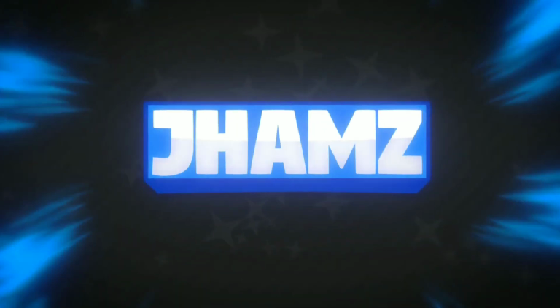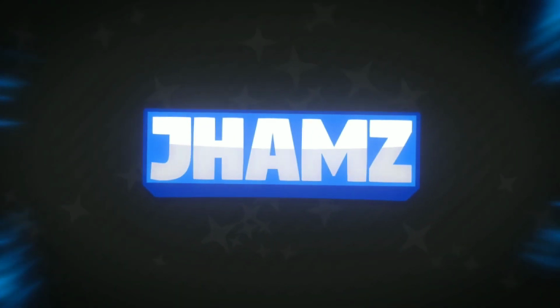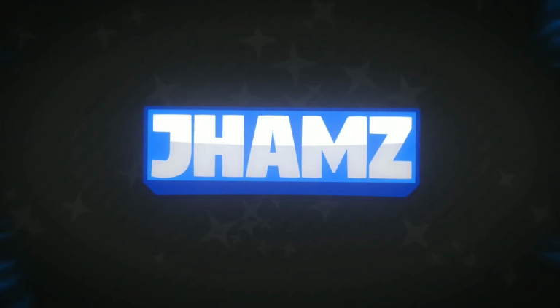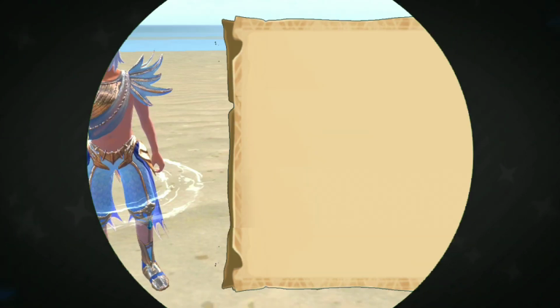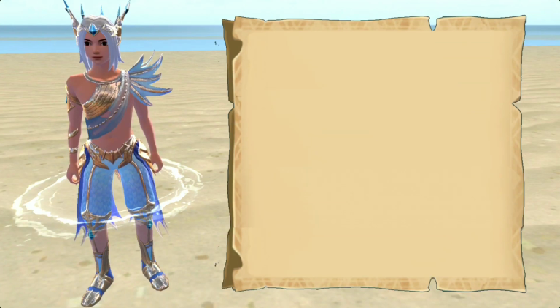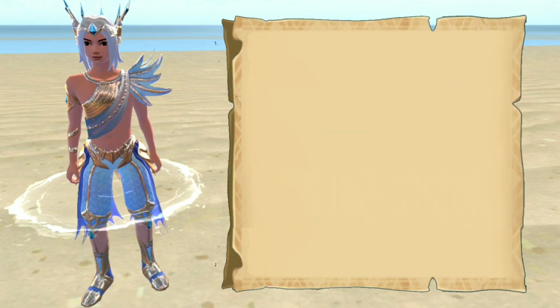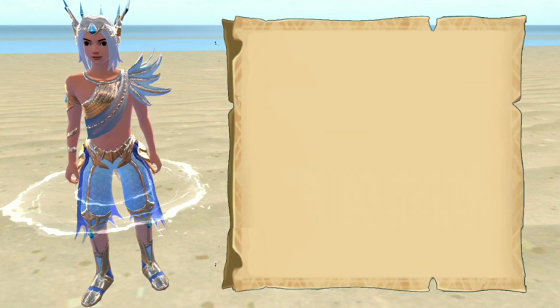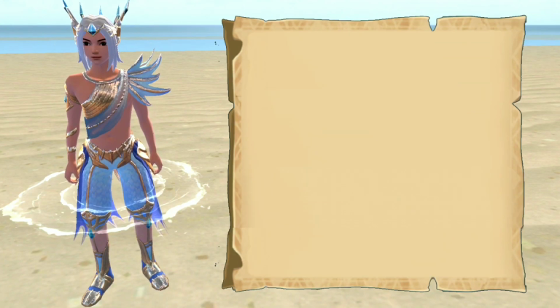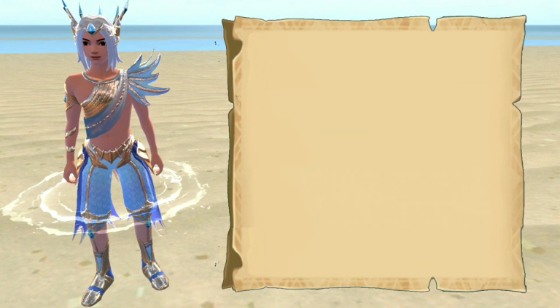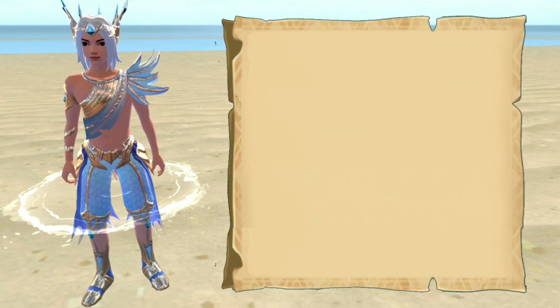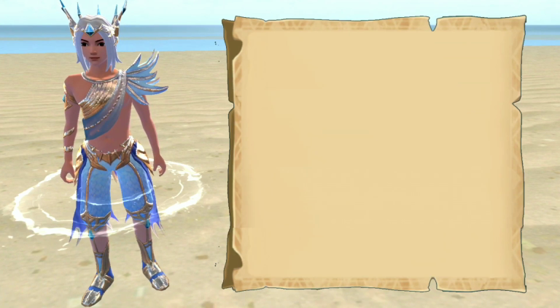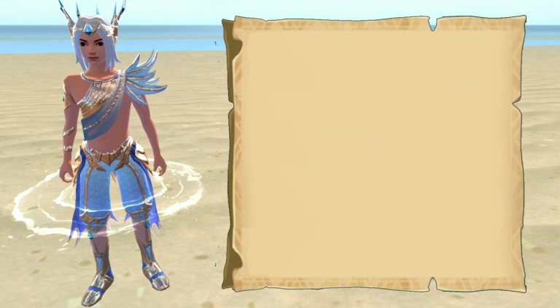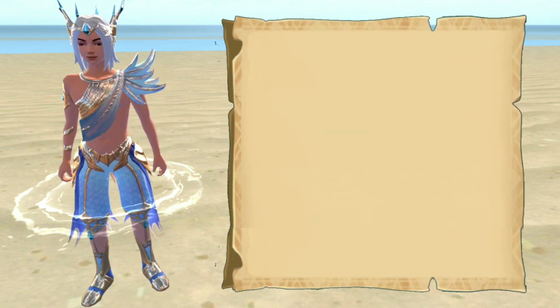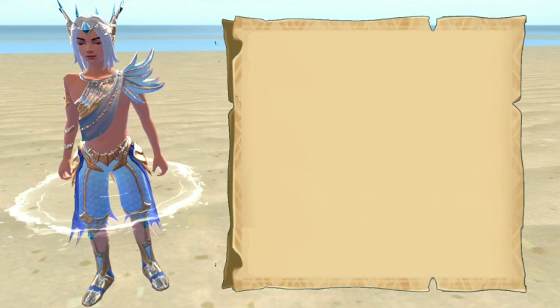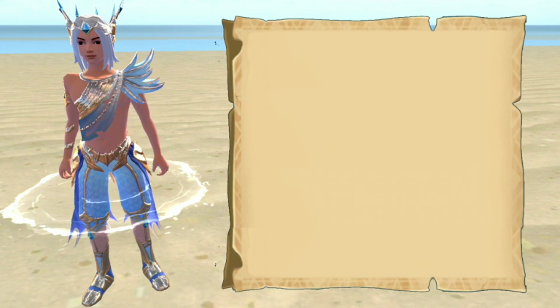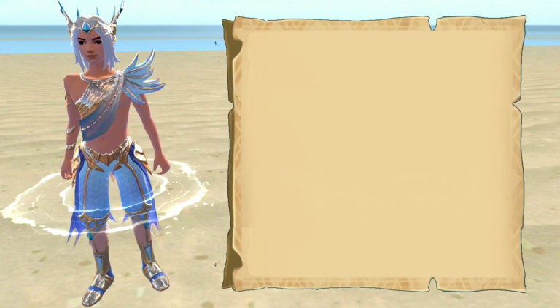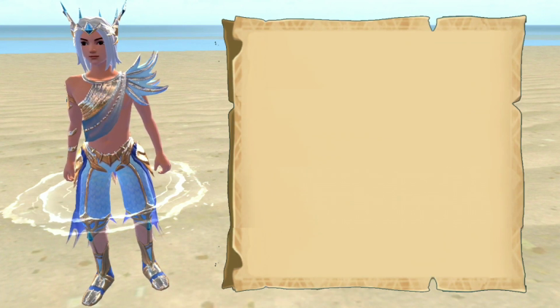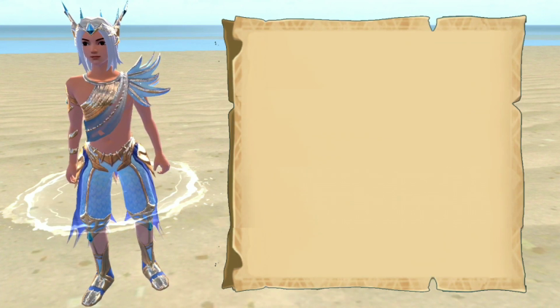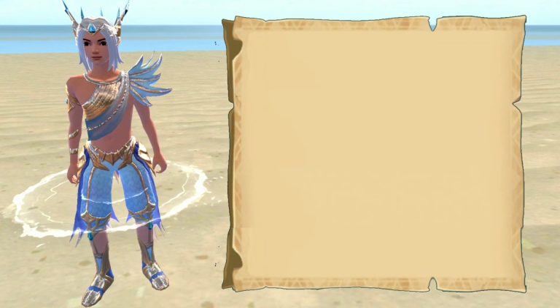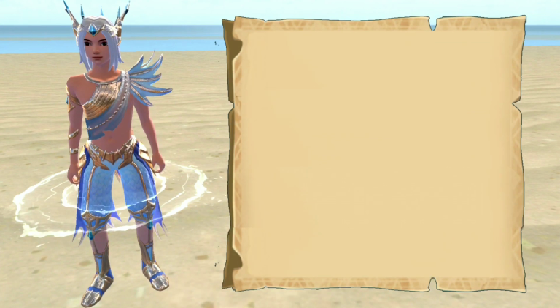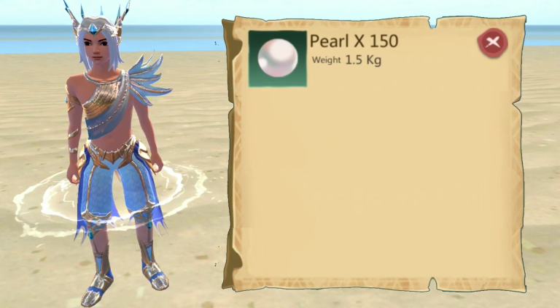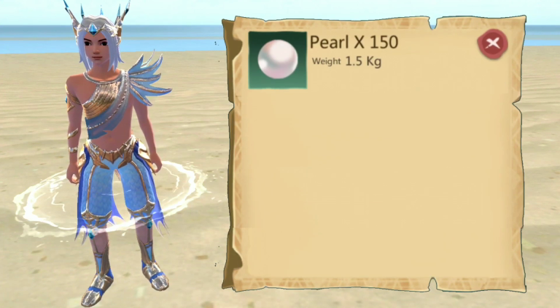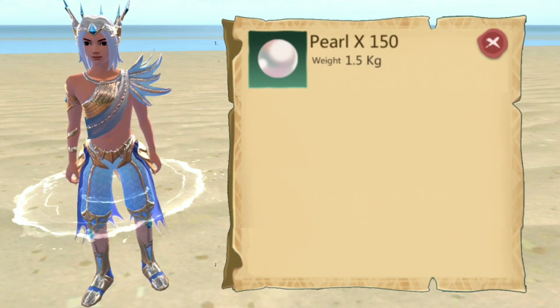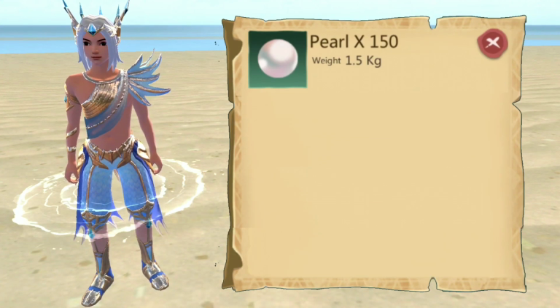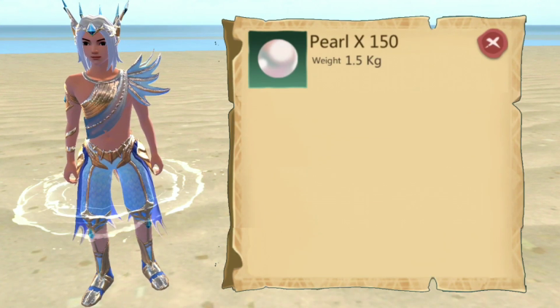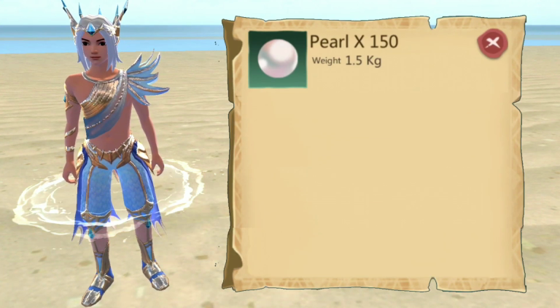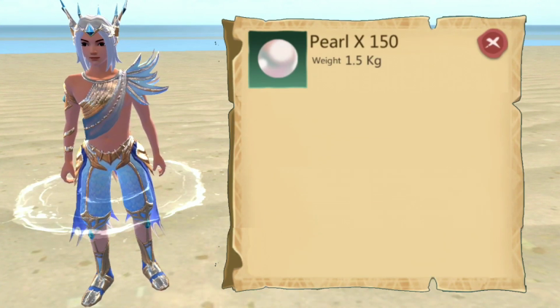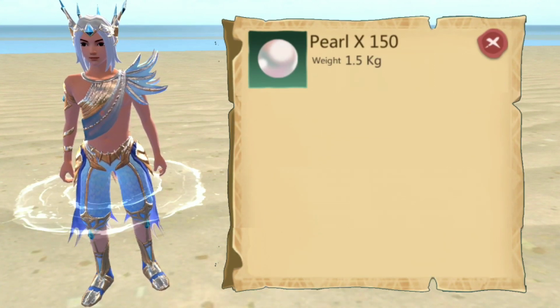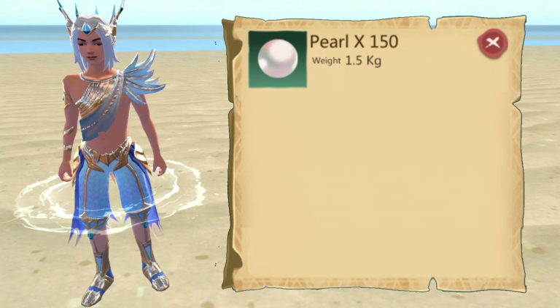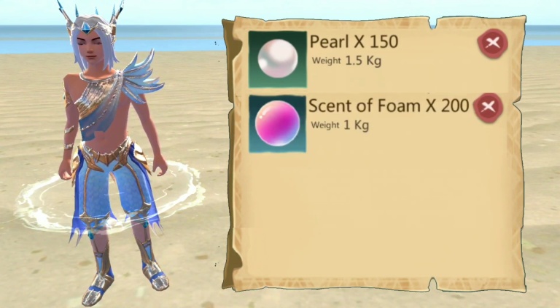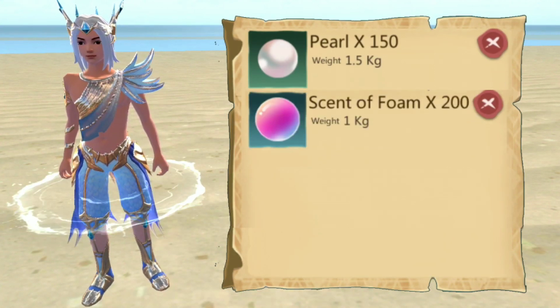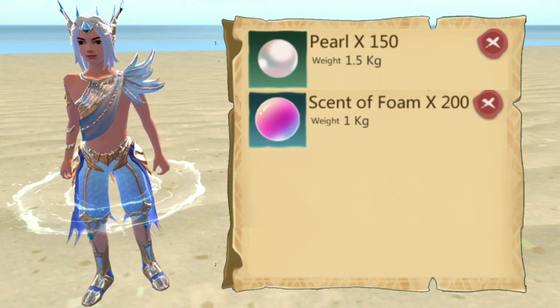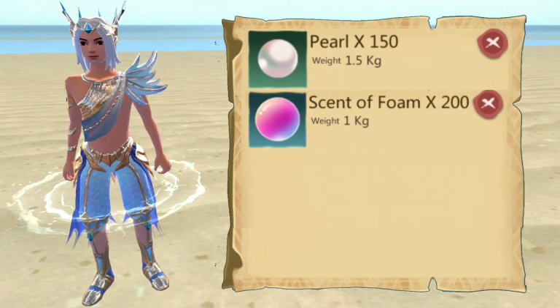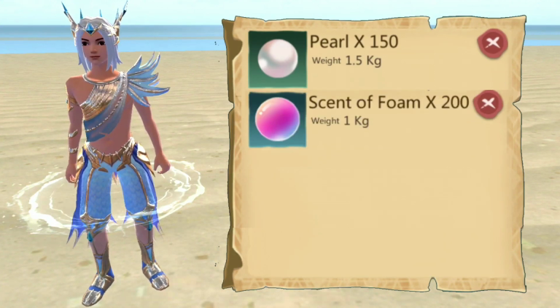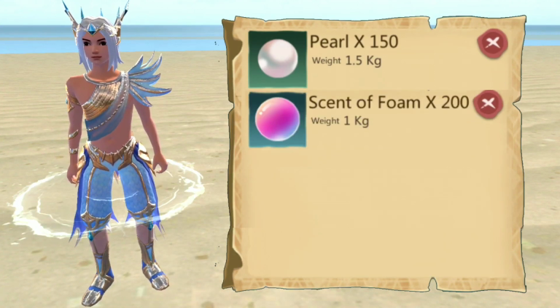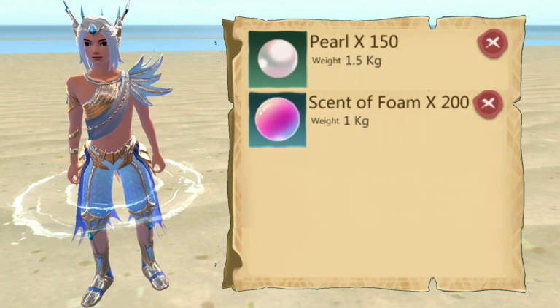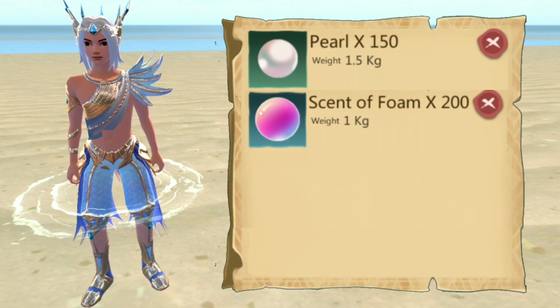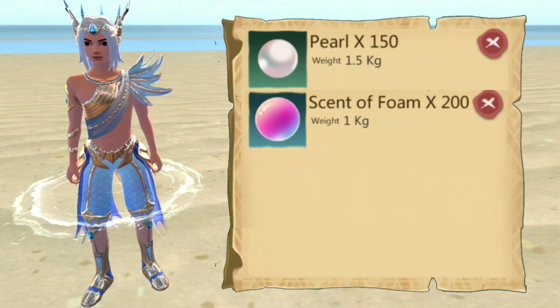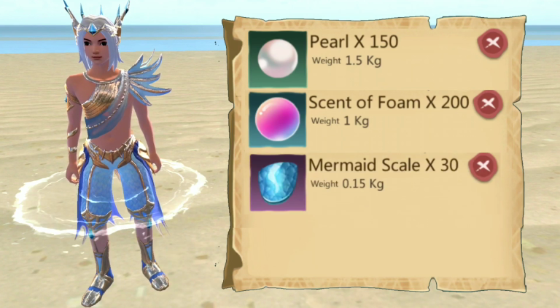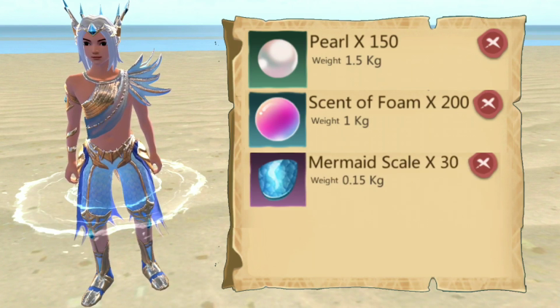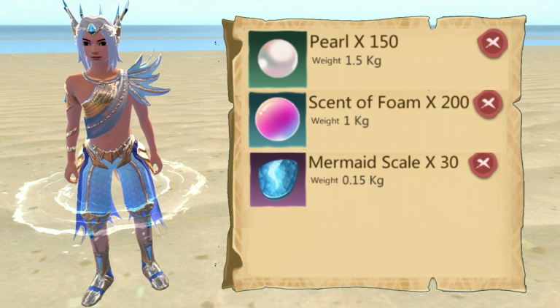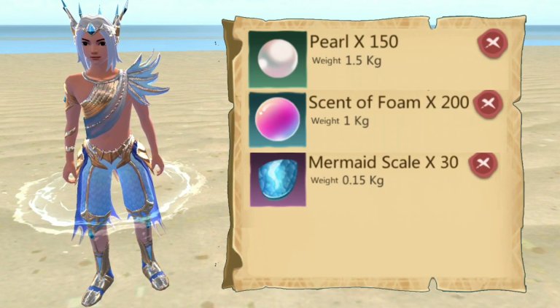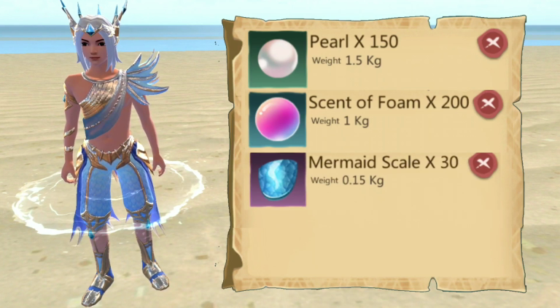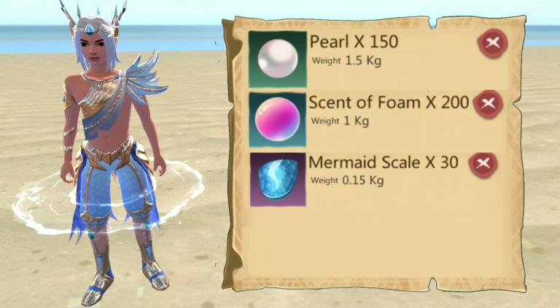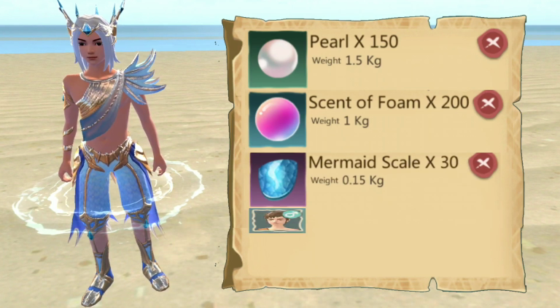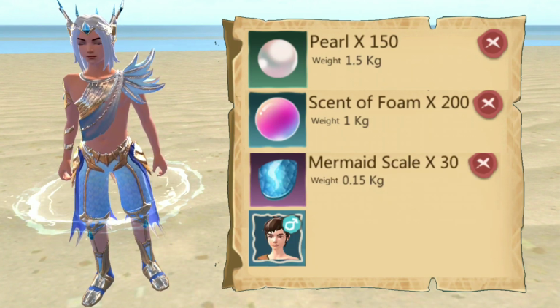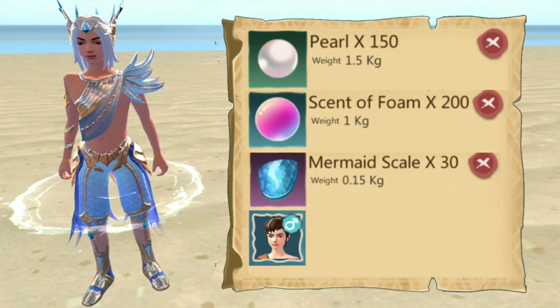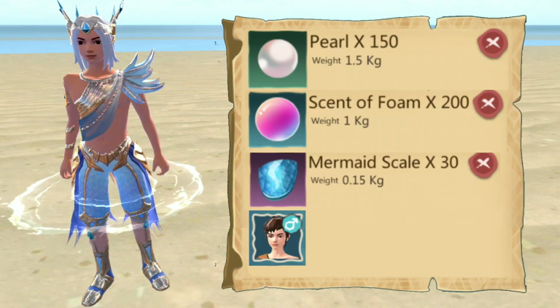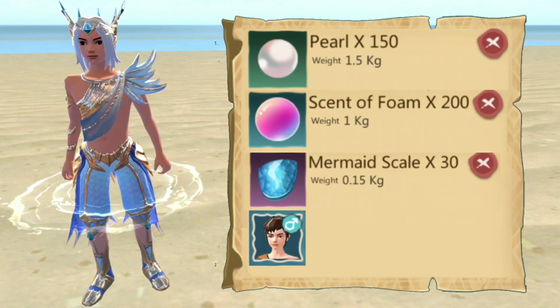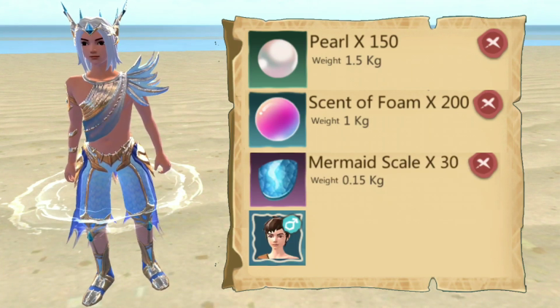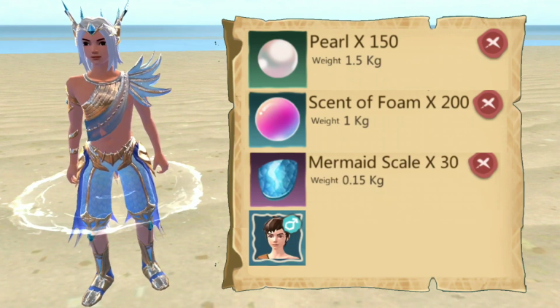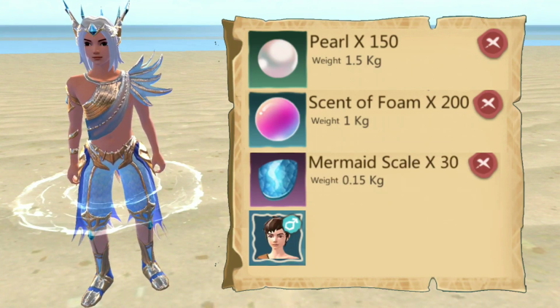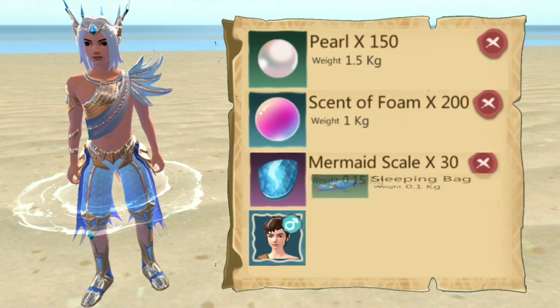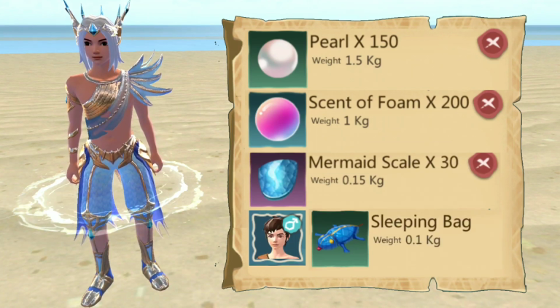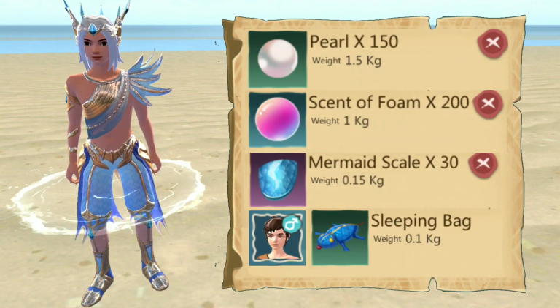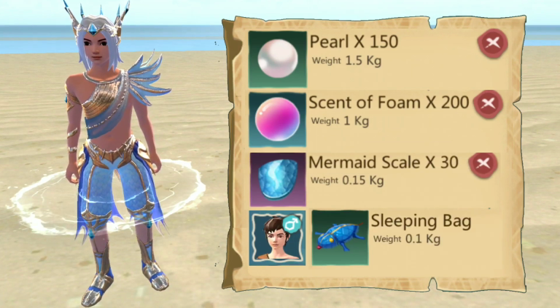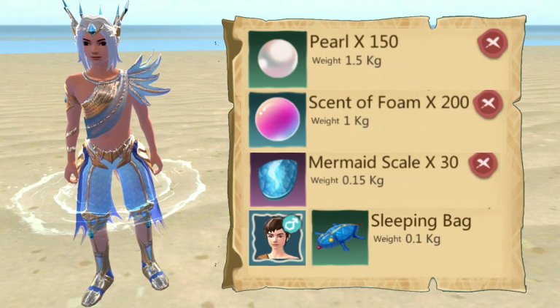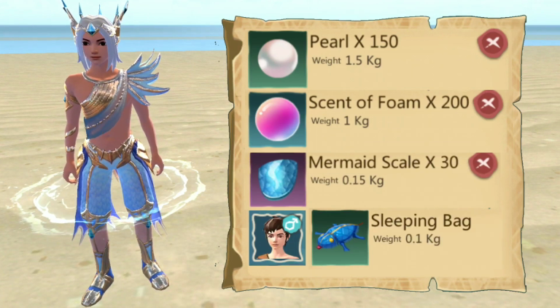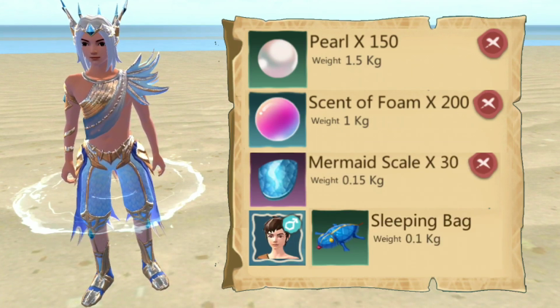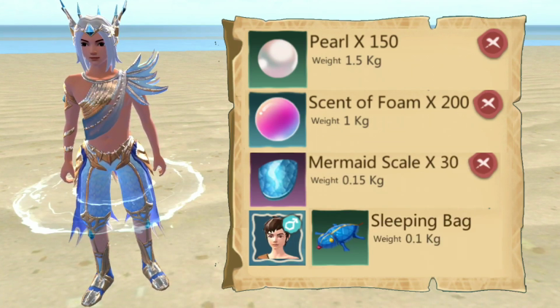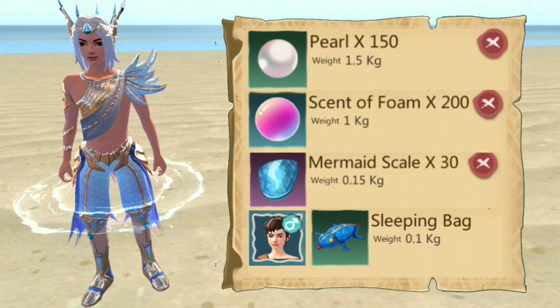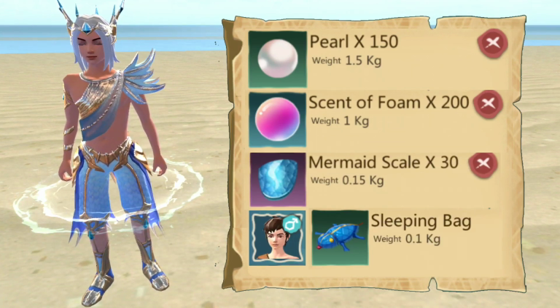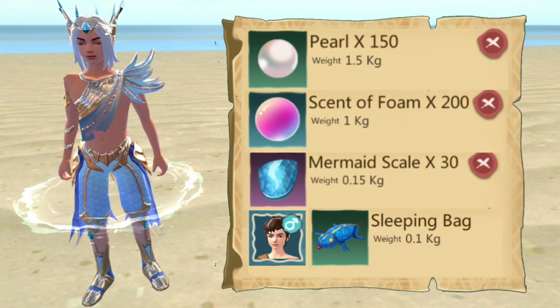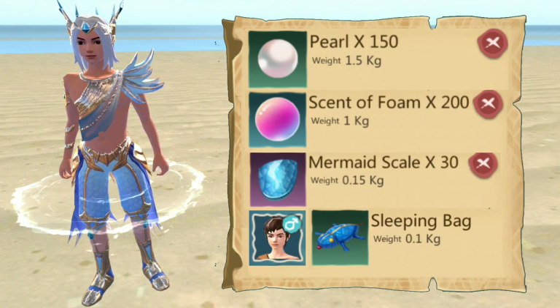In order to make mermaid clothes, you will need Pearl, Son of Foam, Mermaid Scale, Newbie Accounts, and Sleeping Pie.